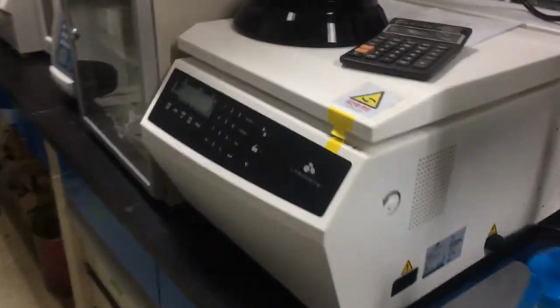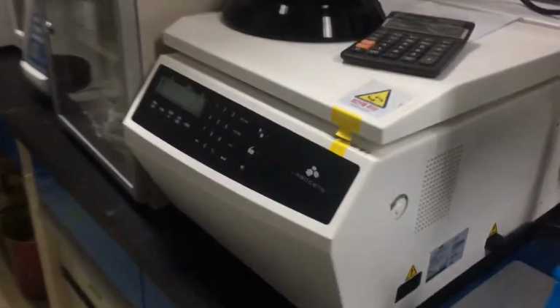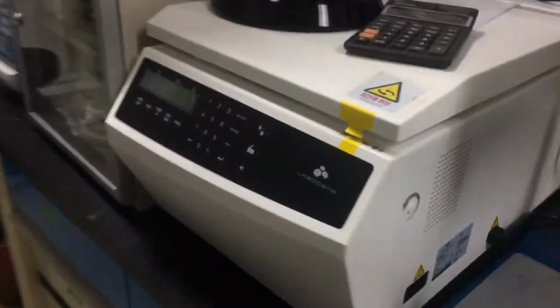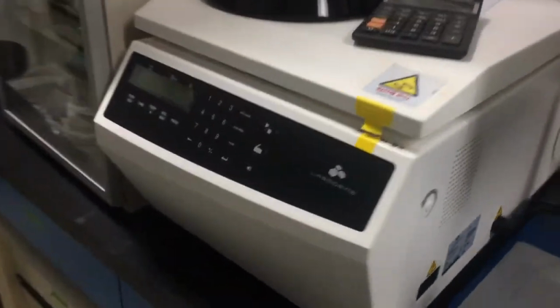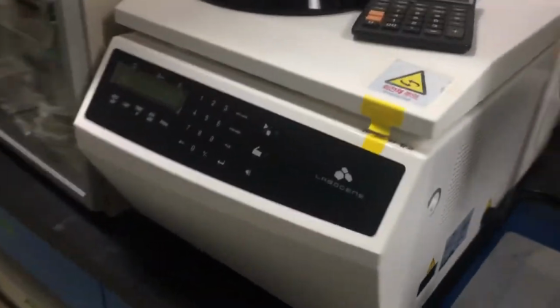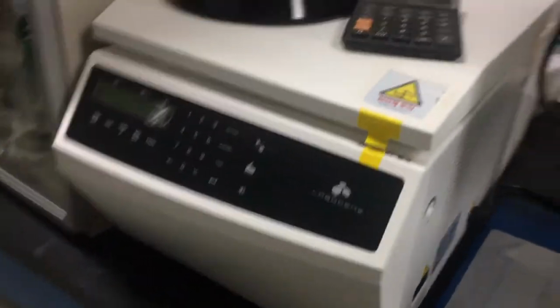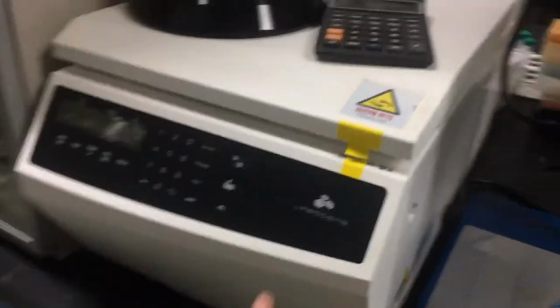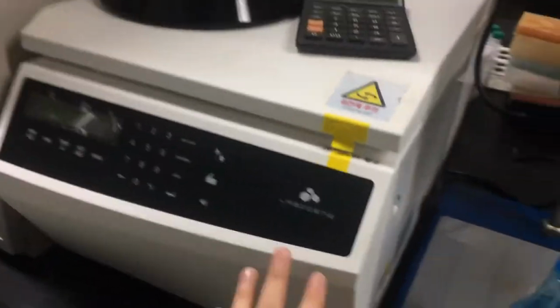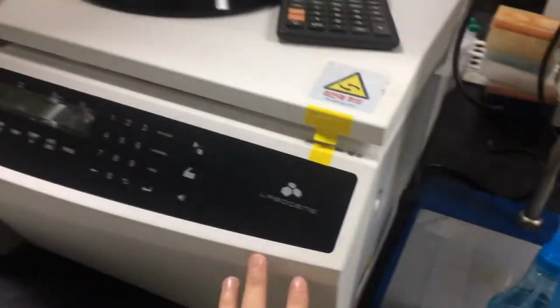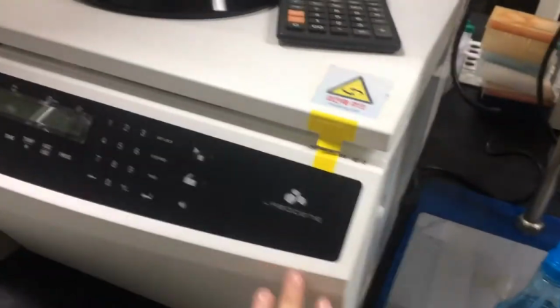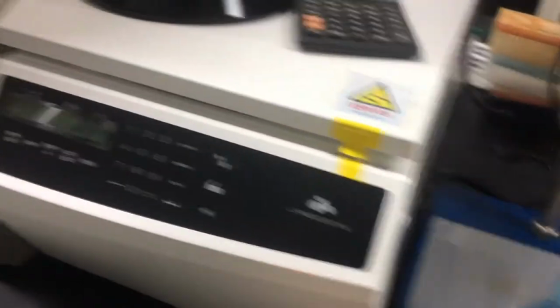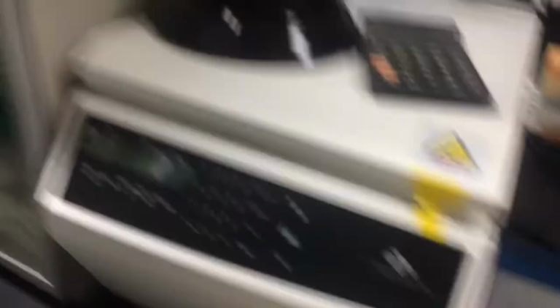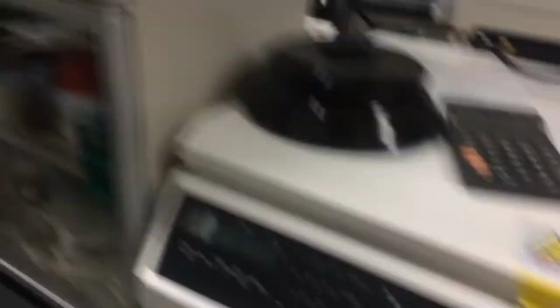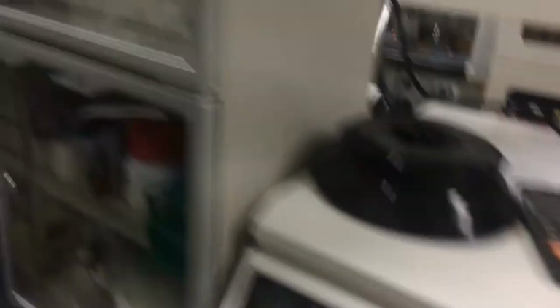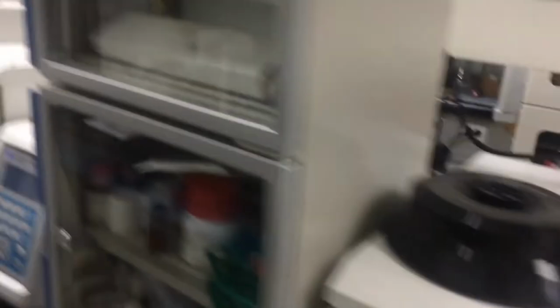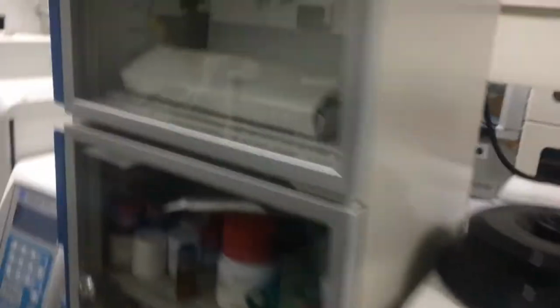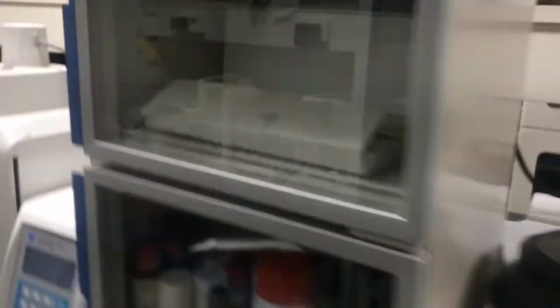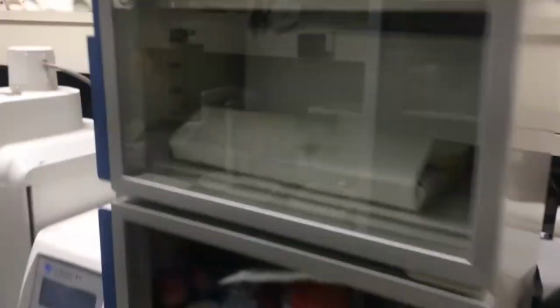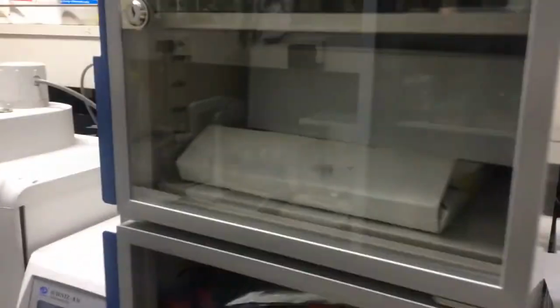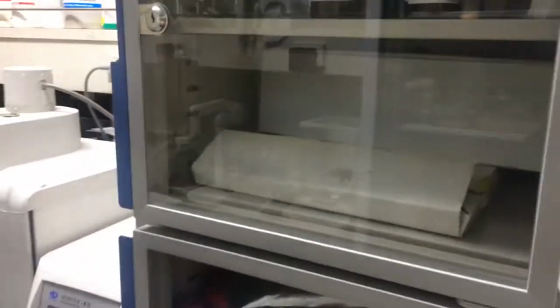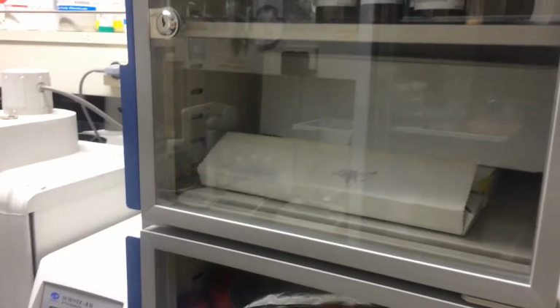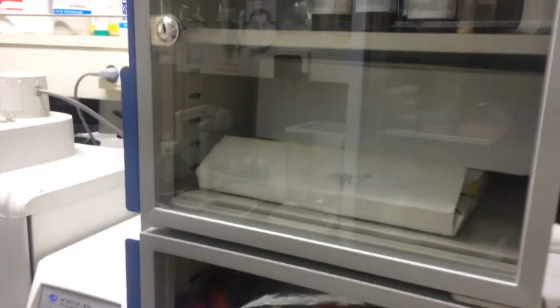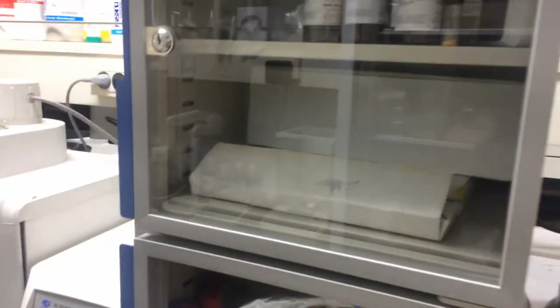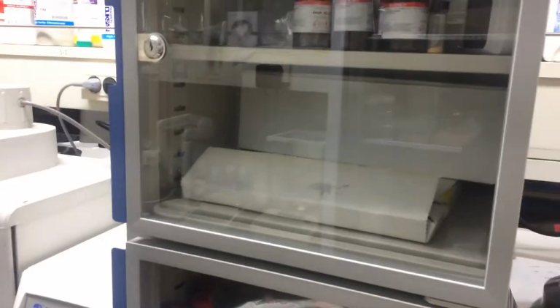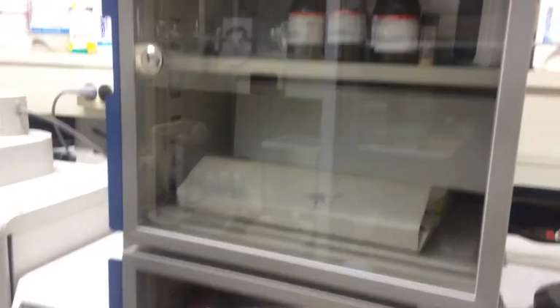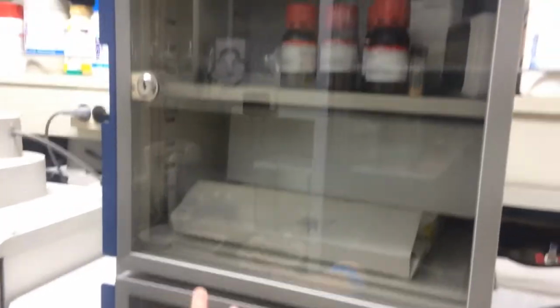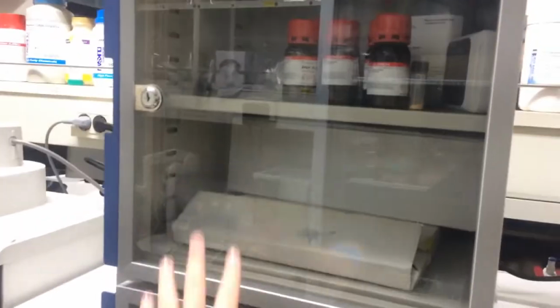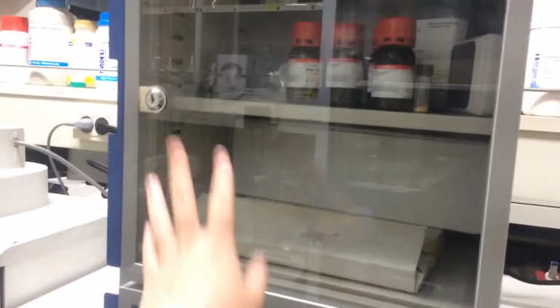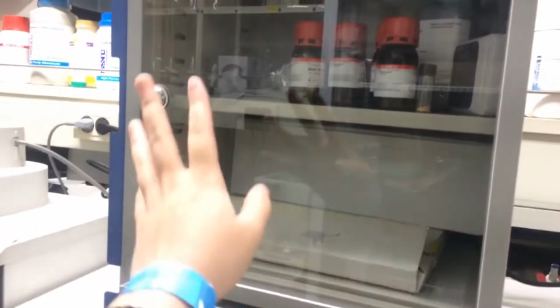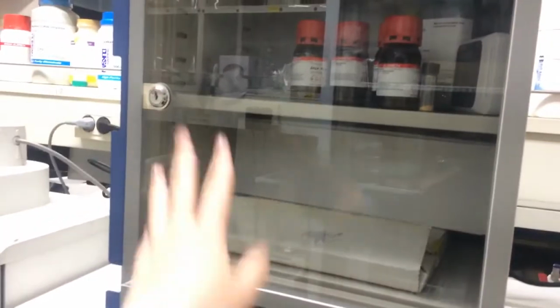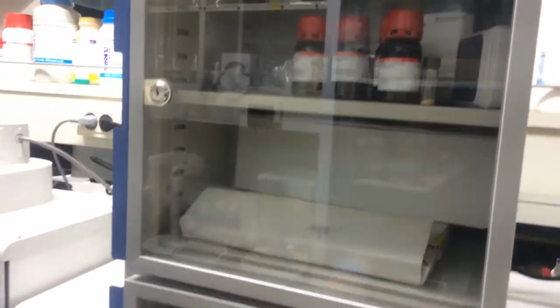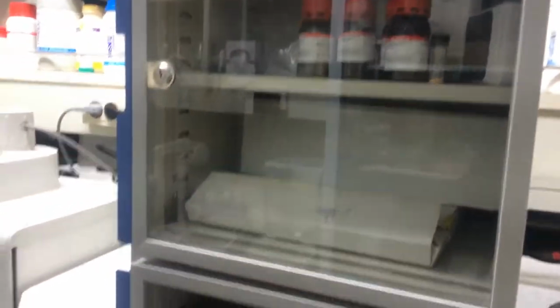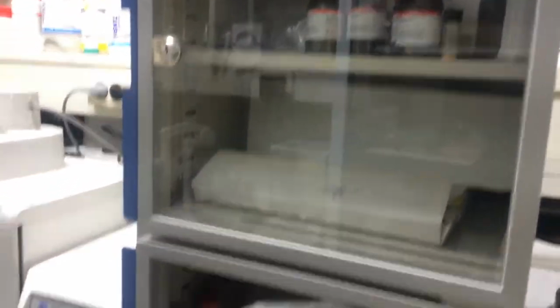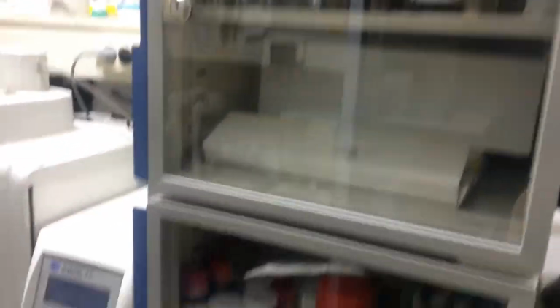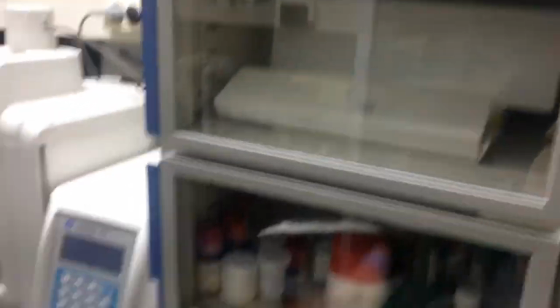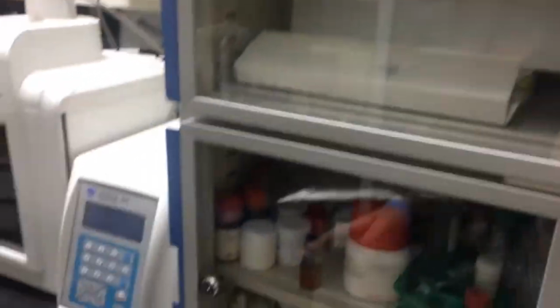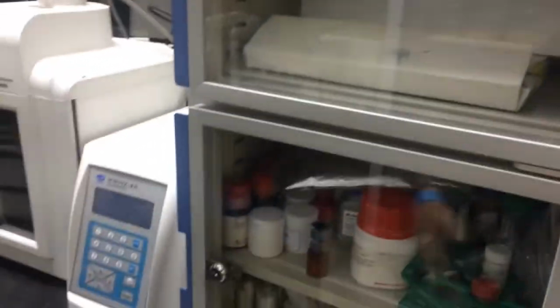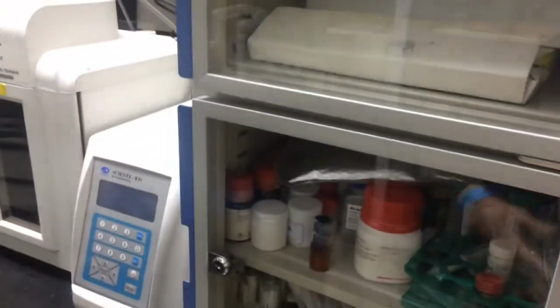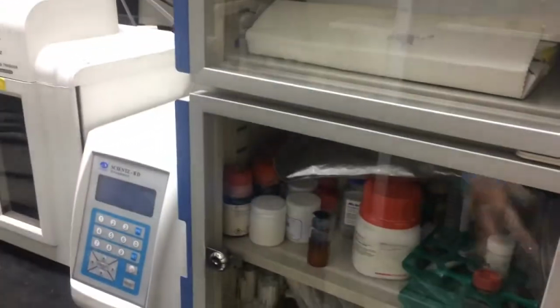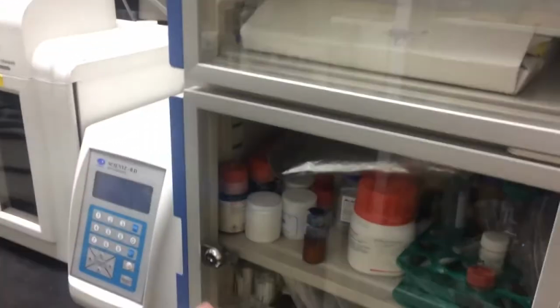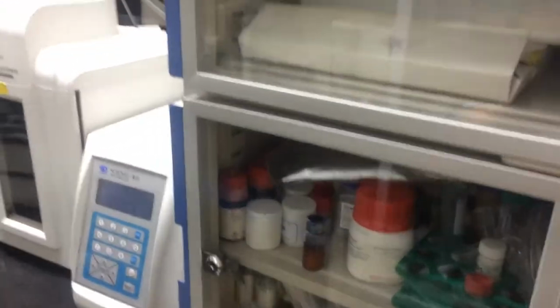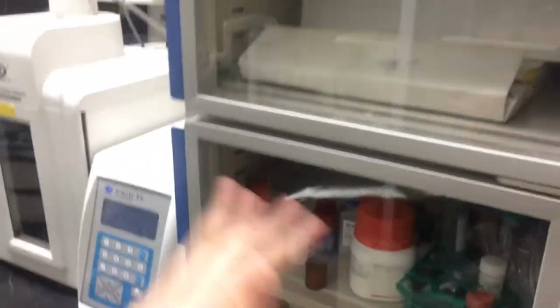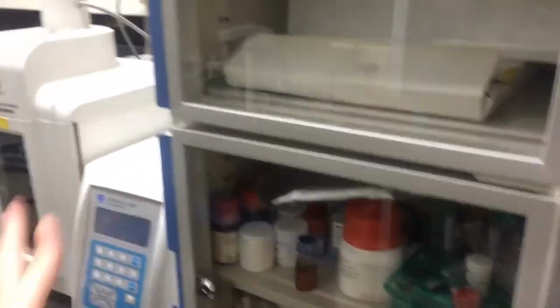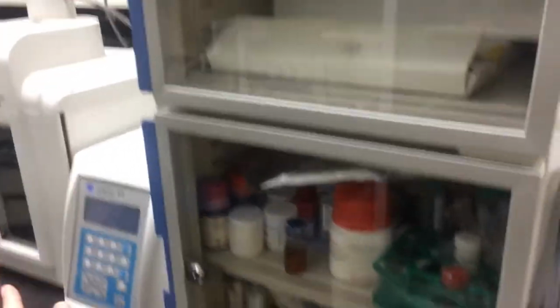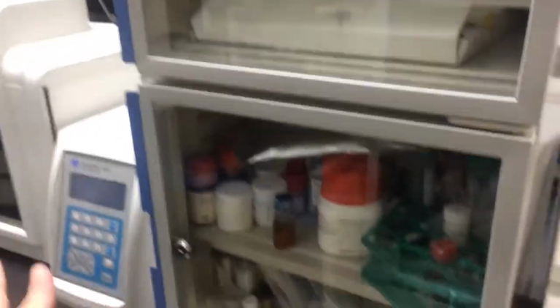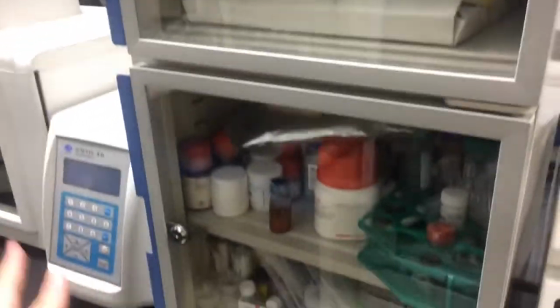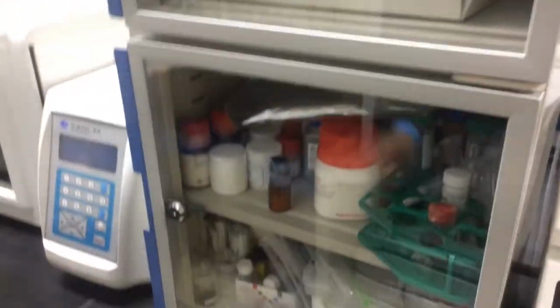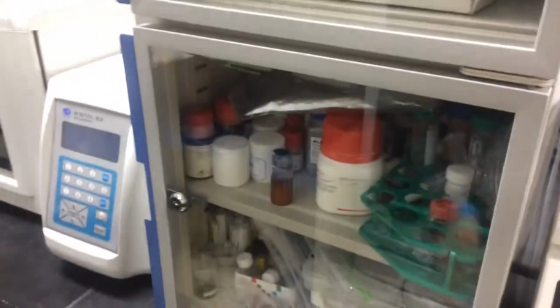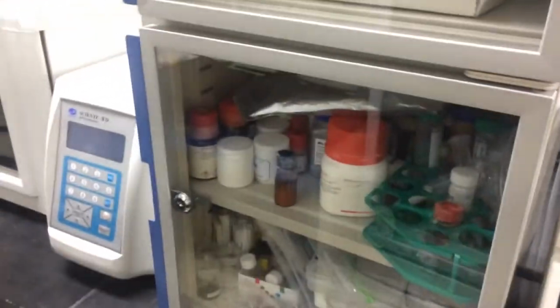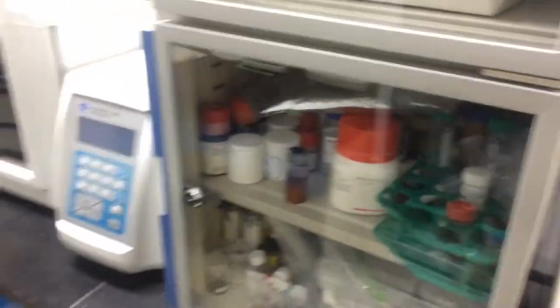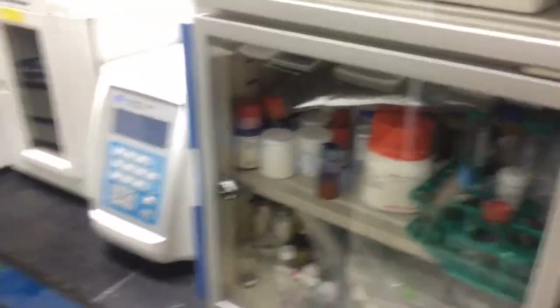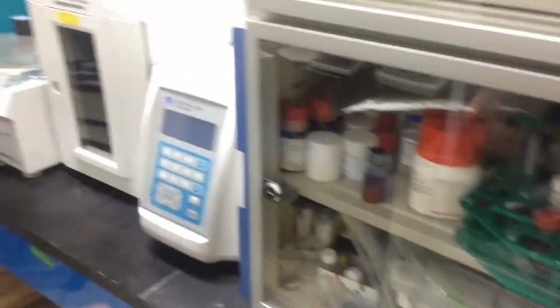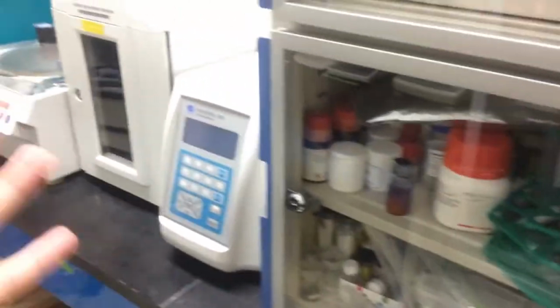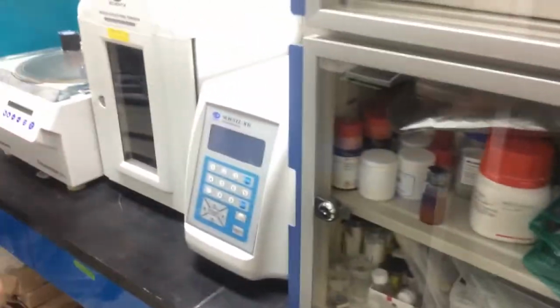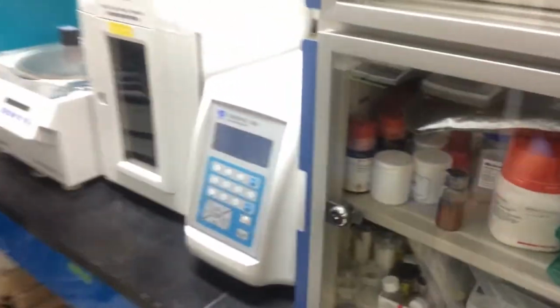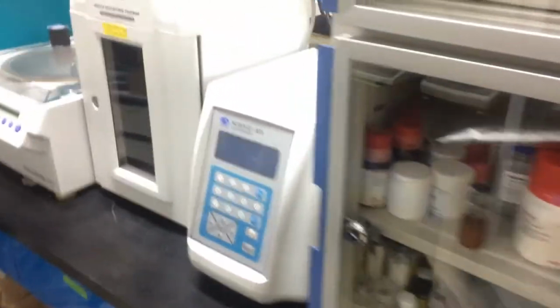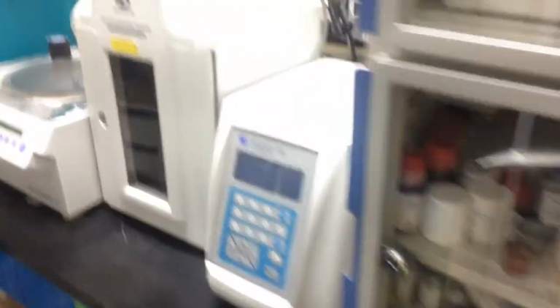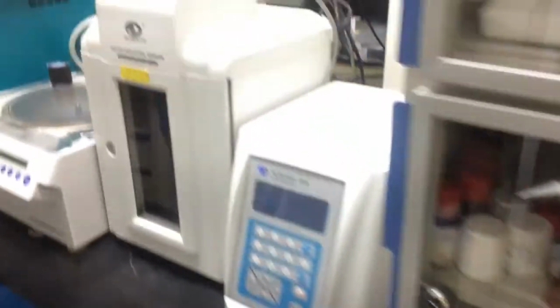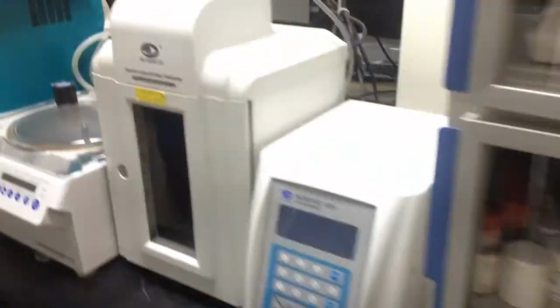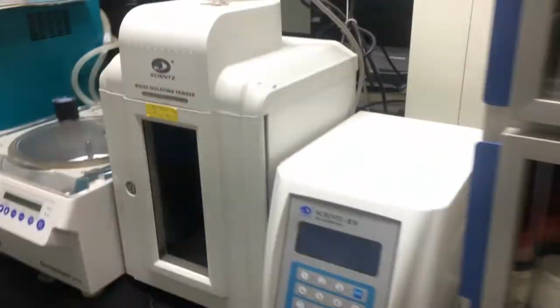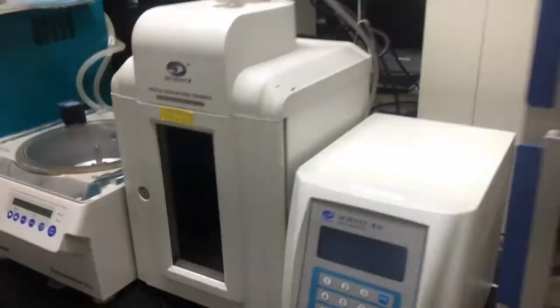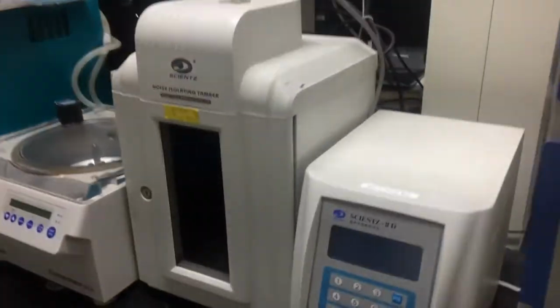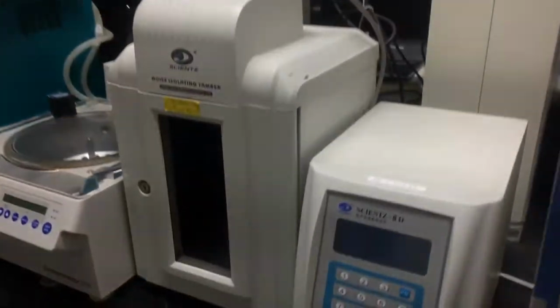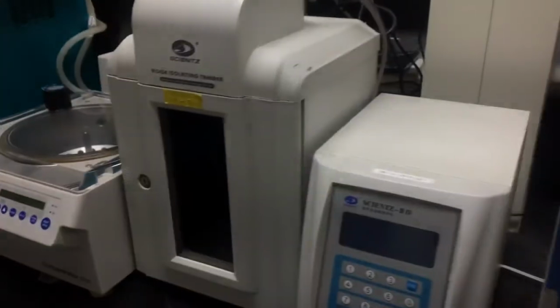There is also another centrifuge. And this is a desiccator — to remove the air humidity.